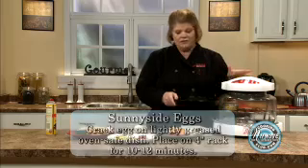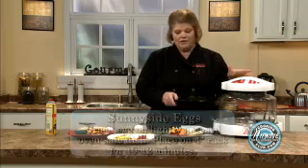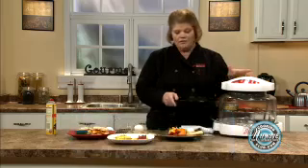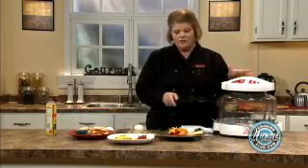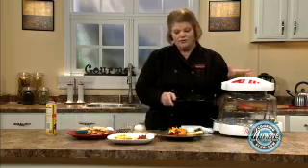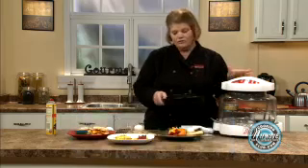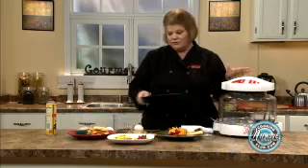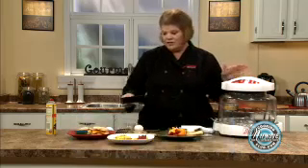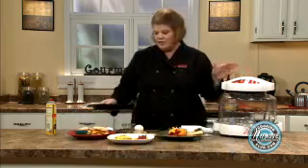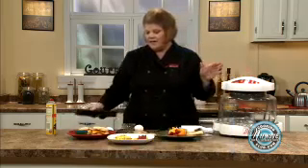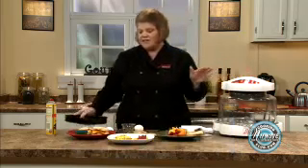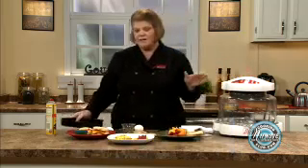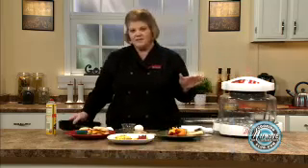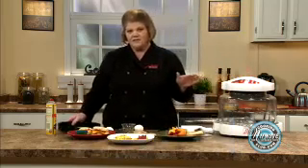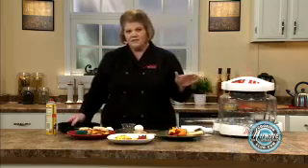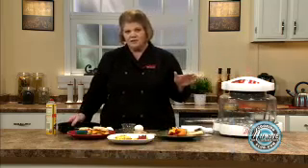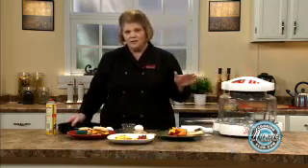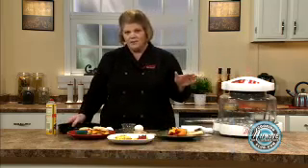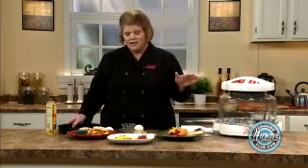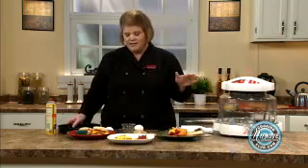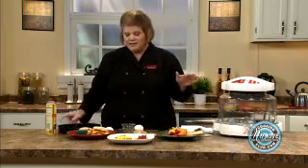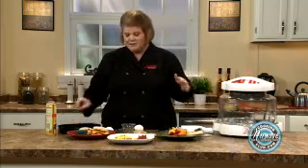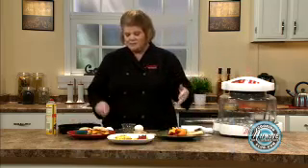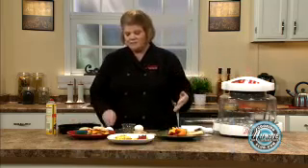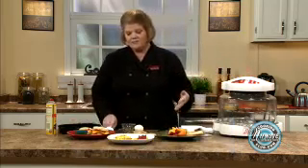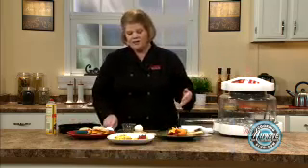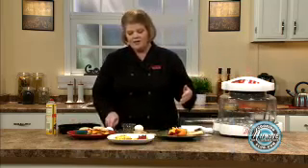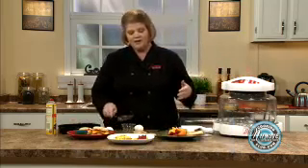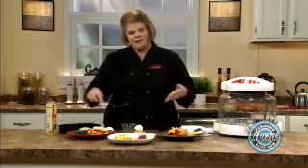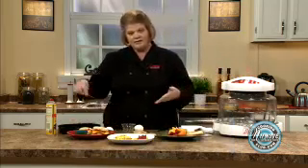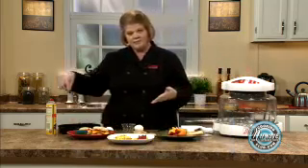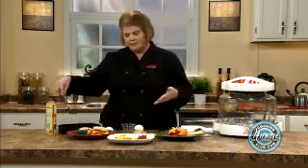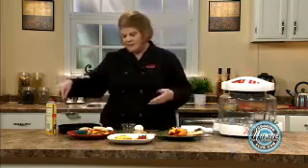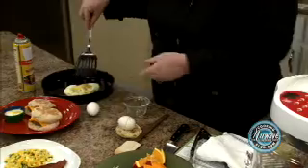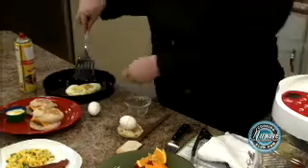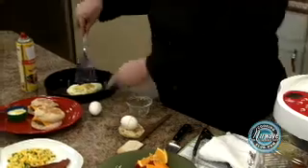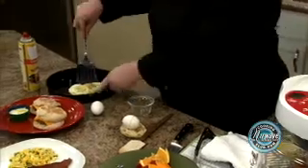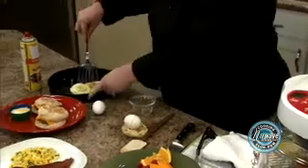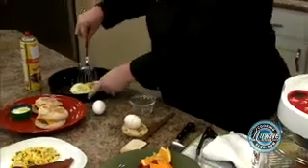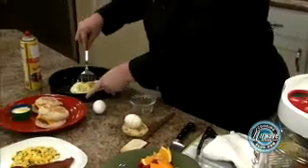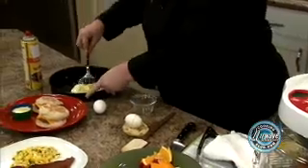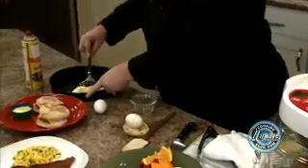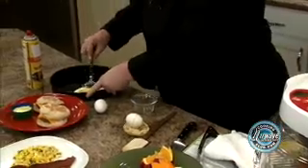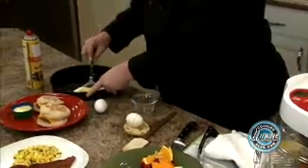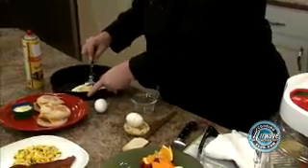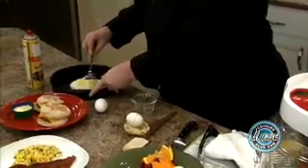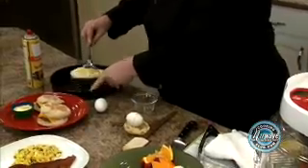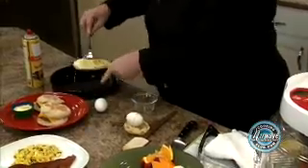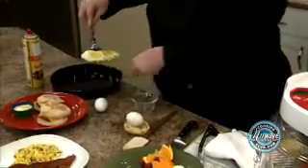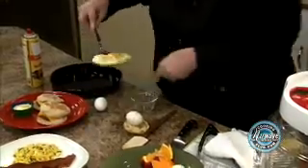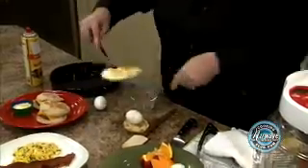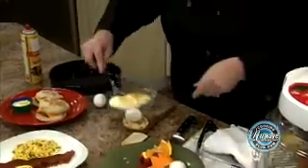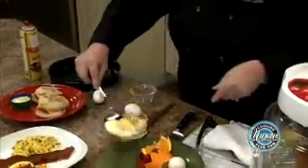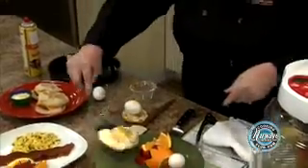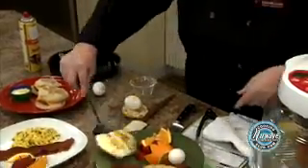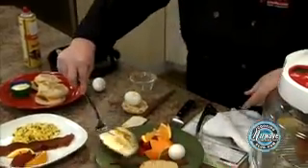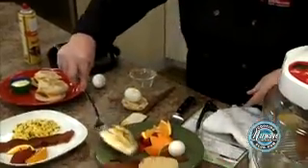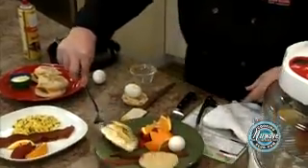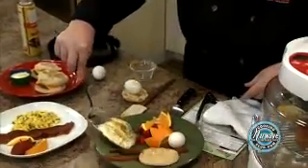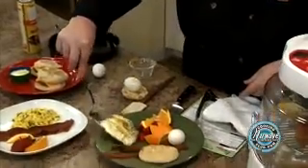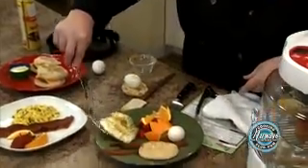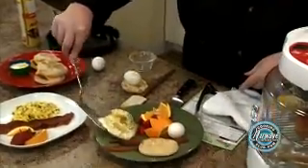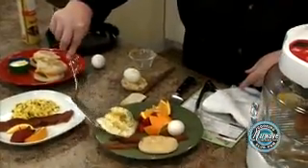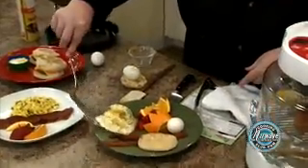Remove, let them sit for a minute, and simply place them on your plate.